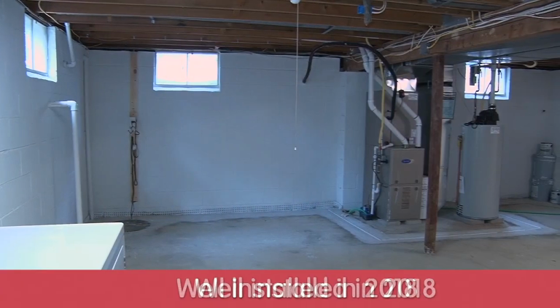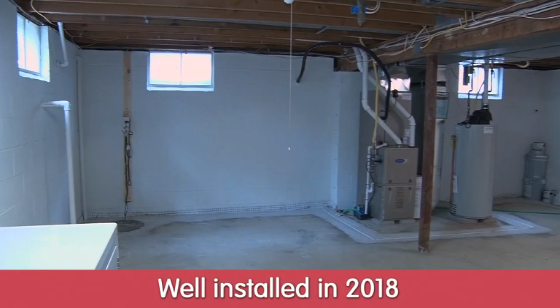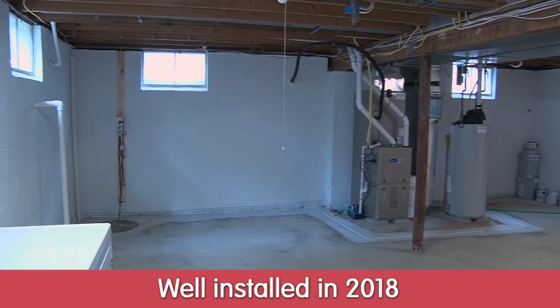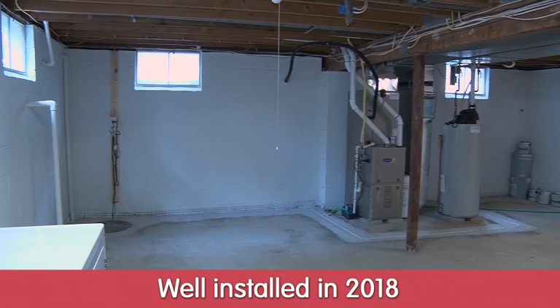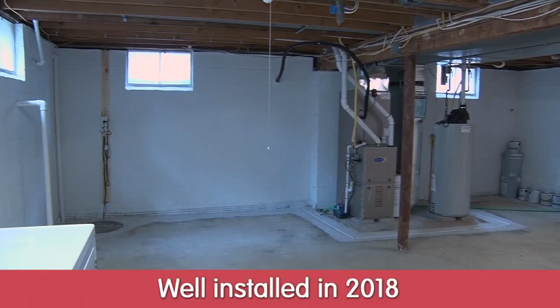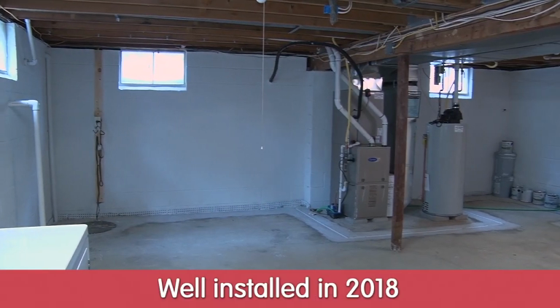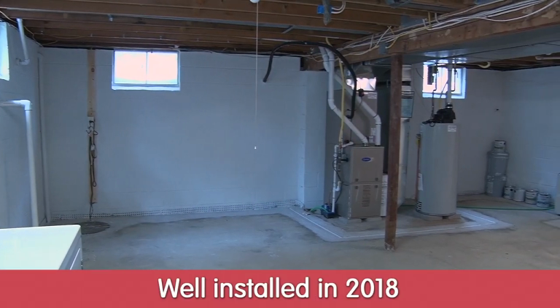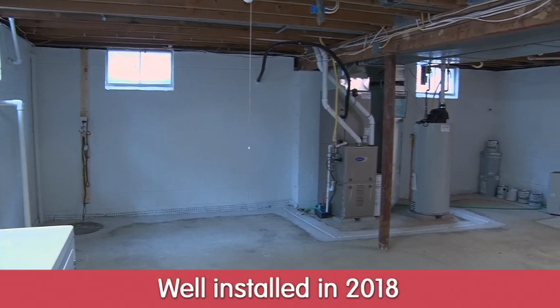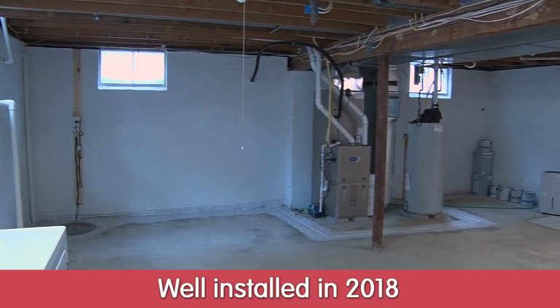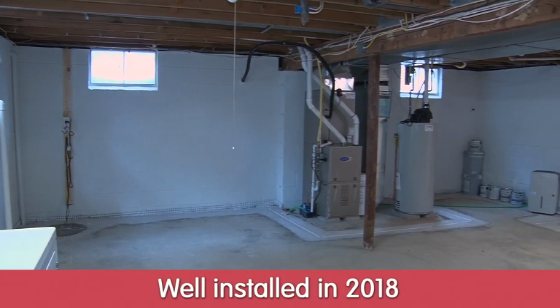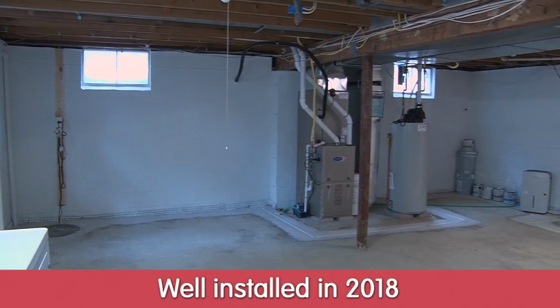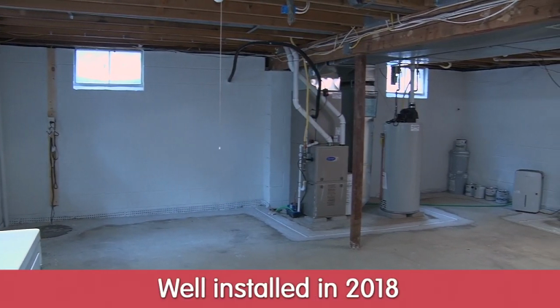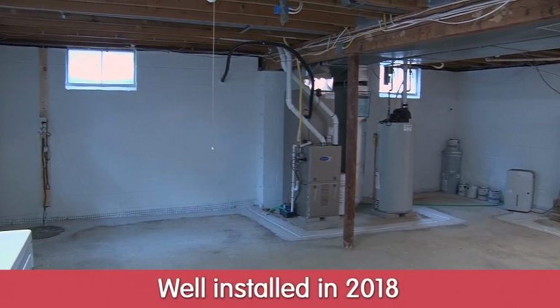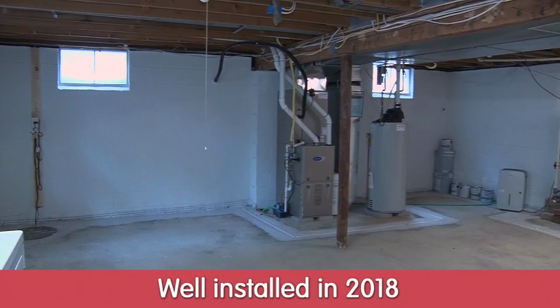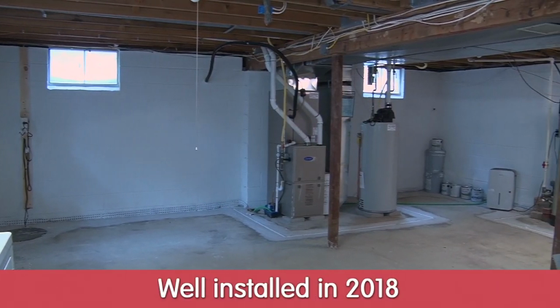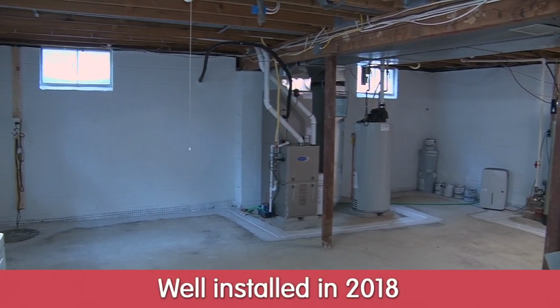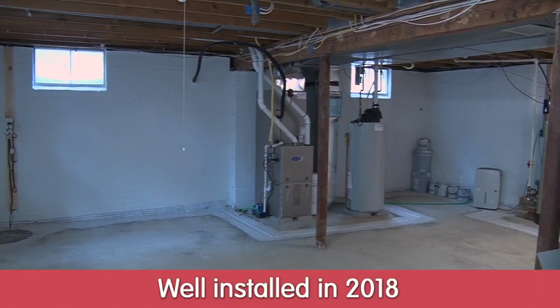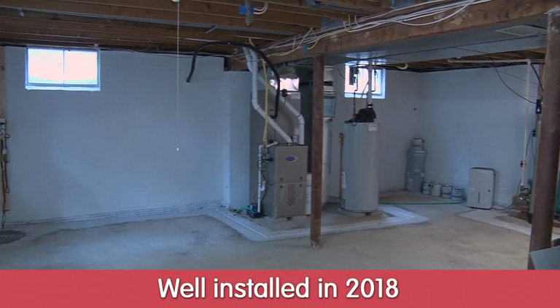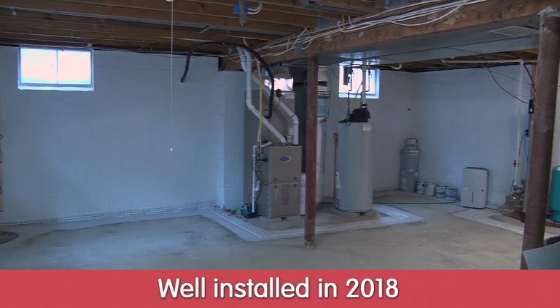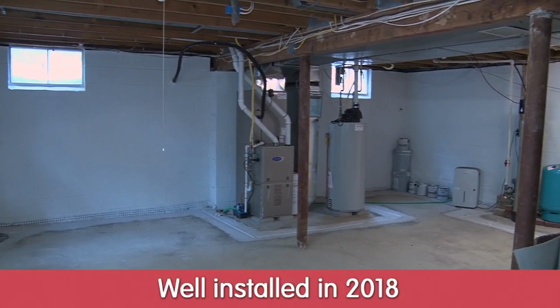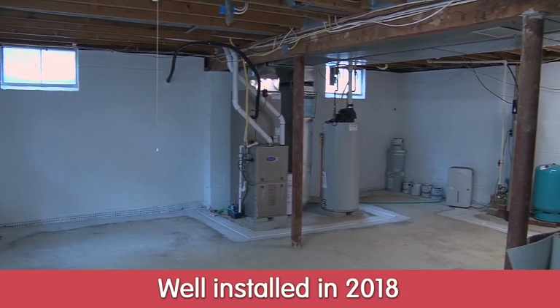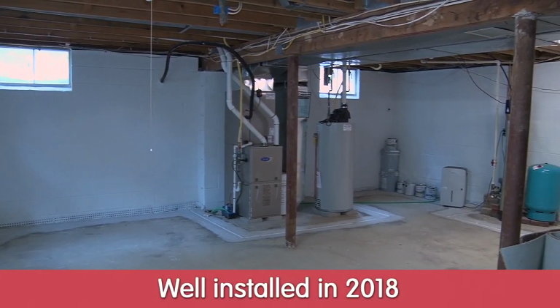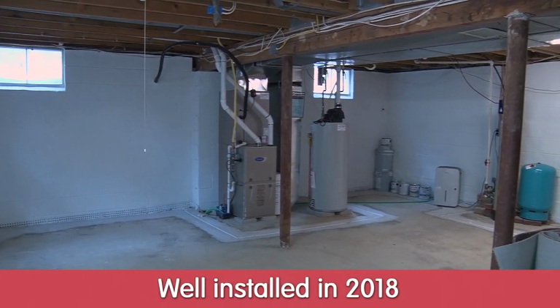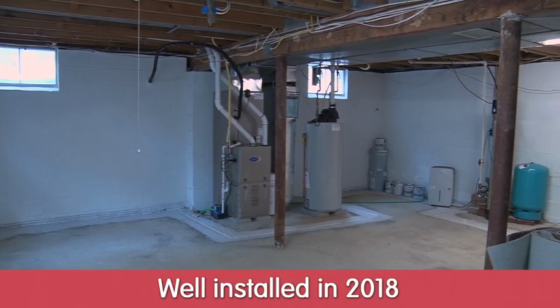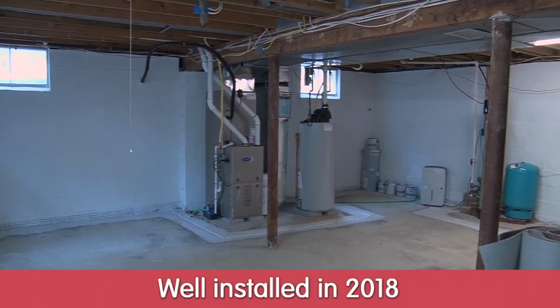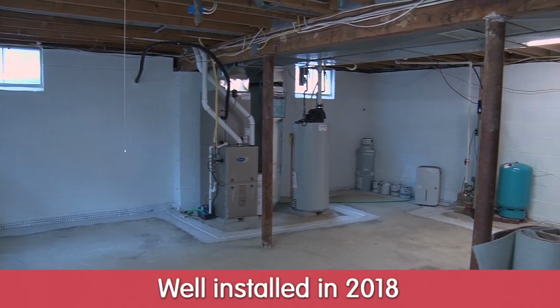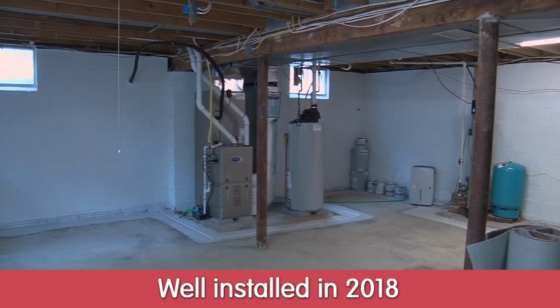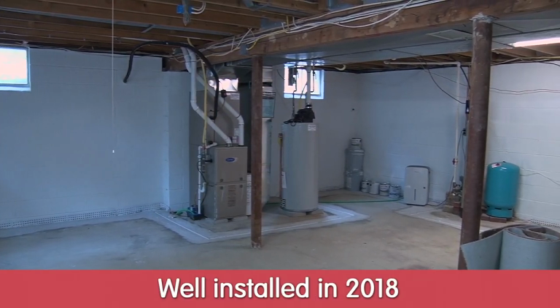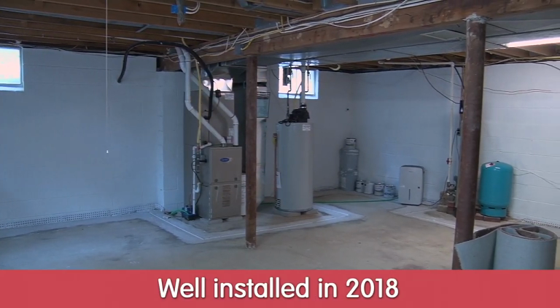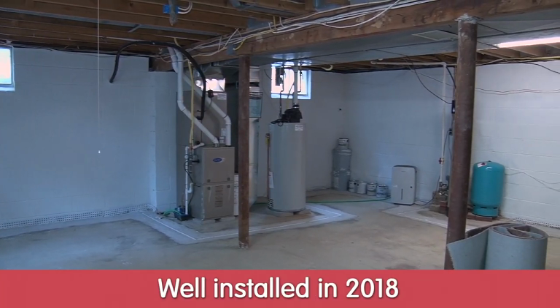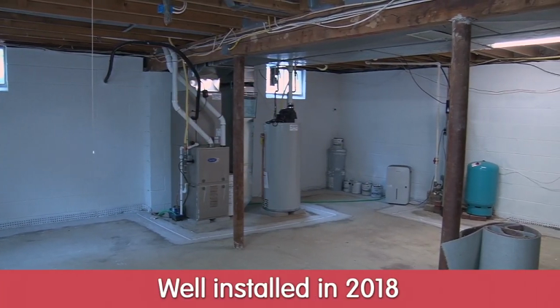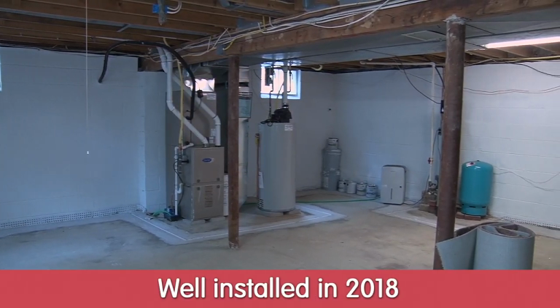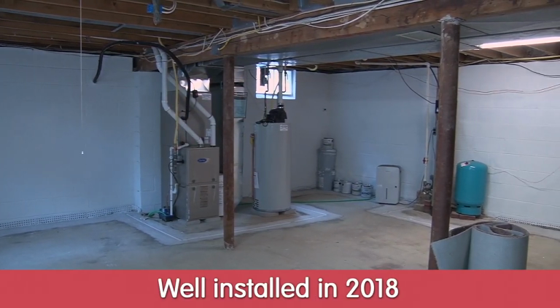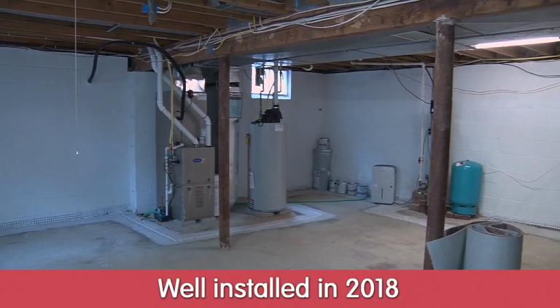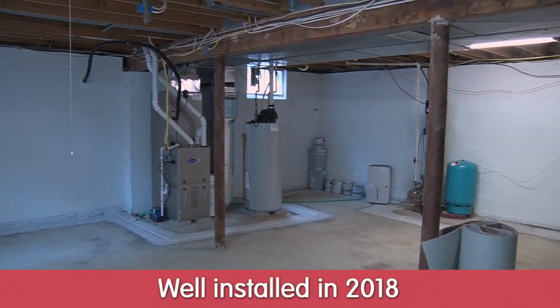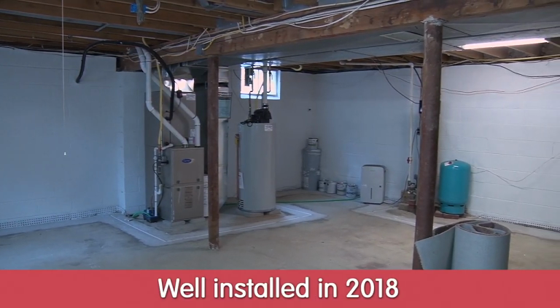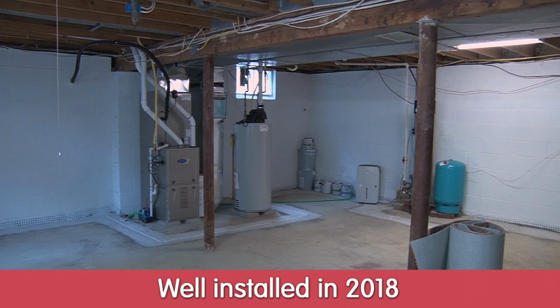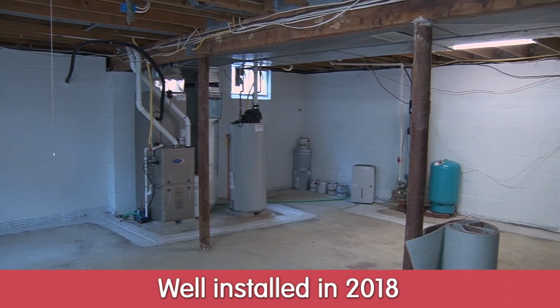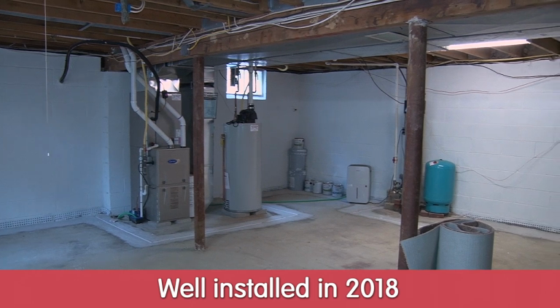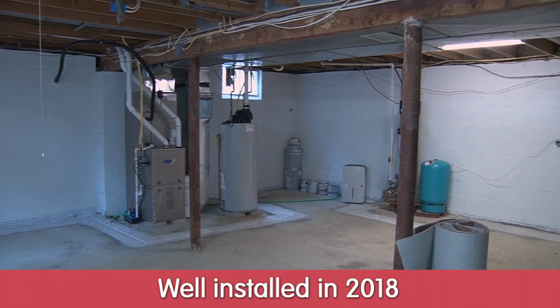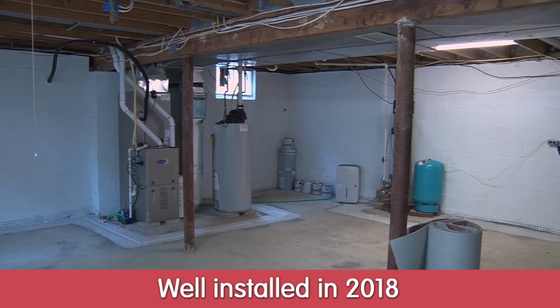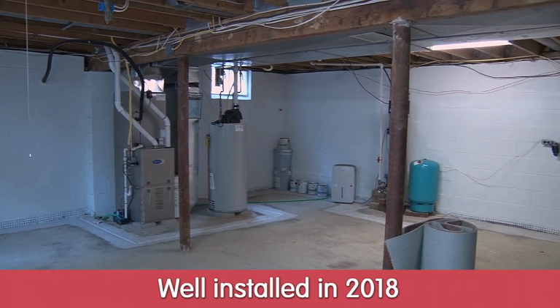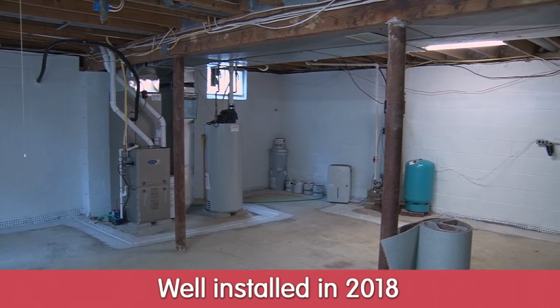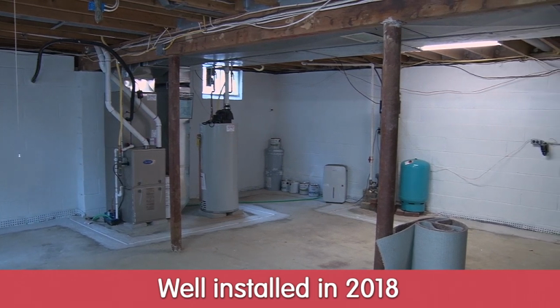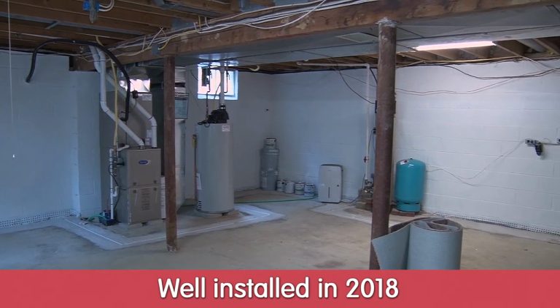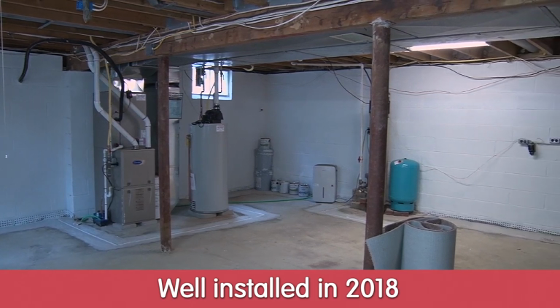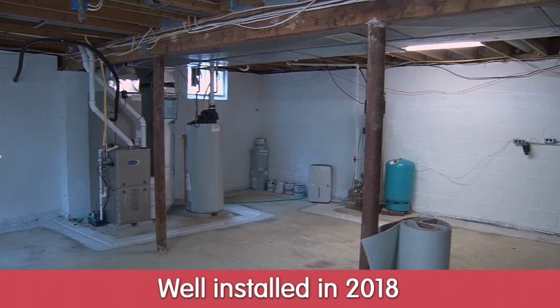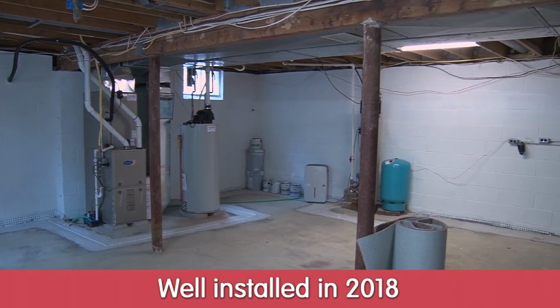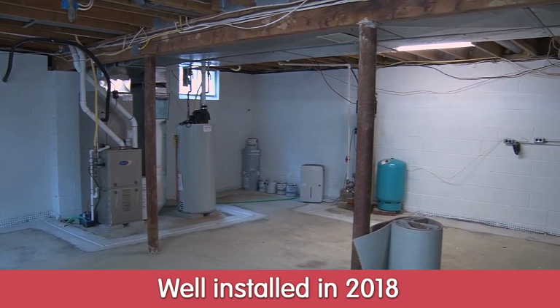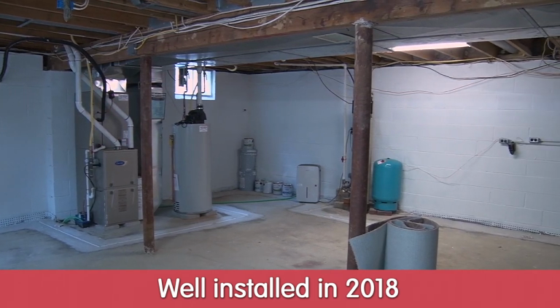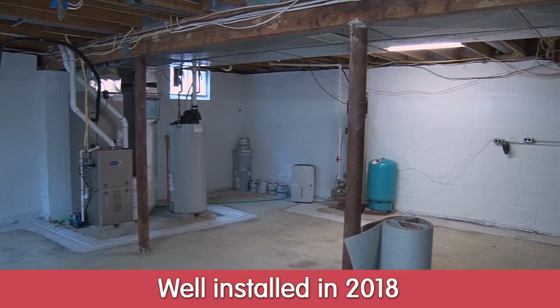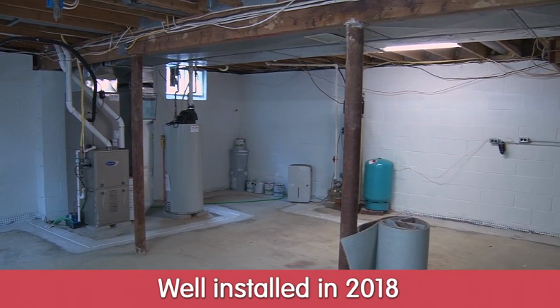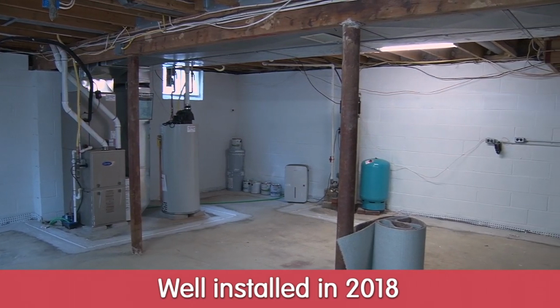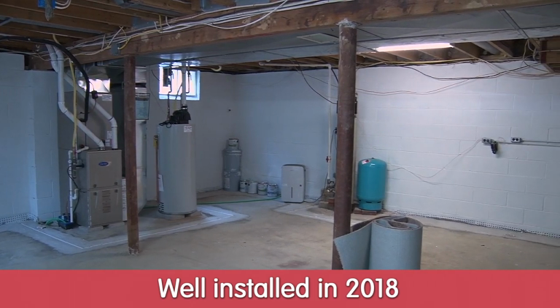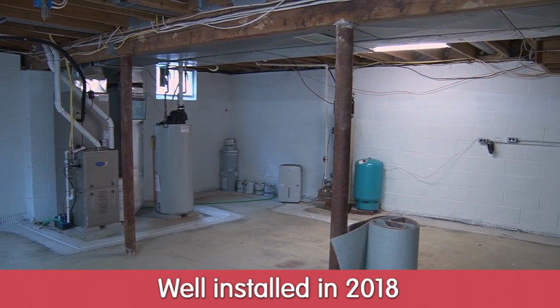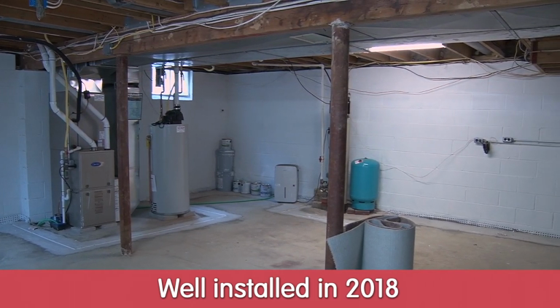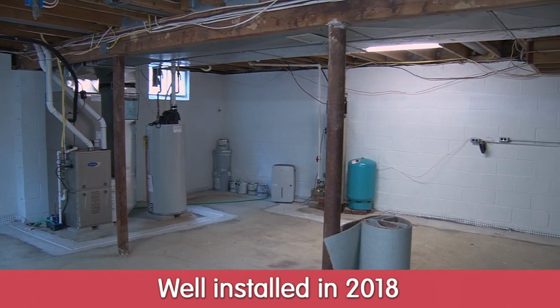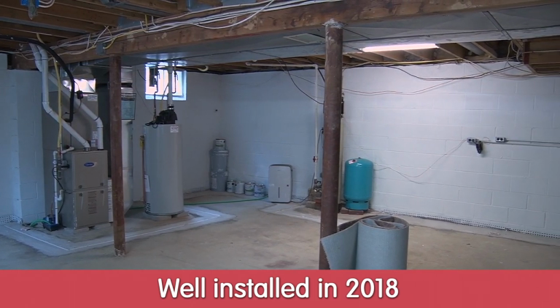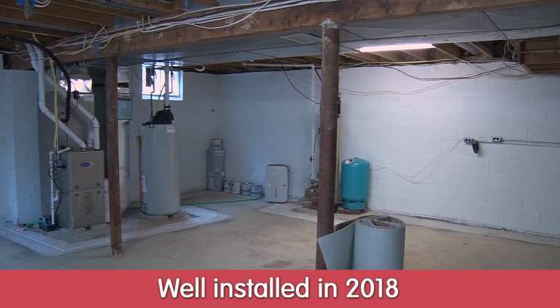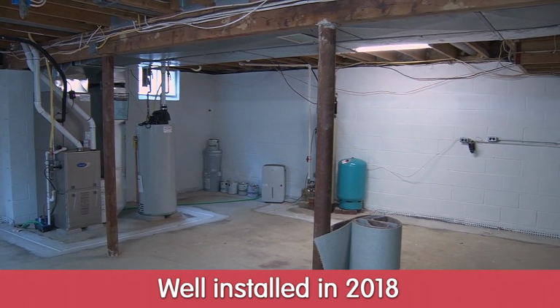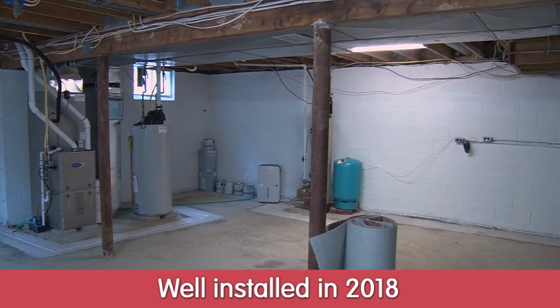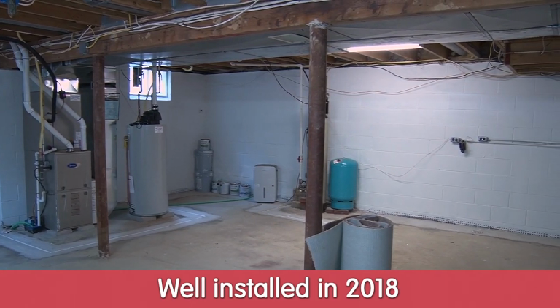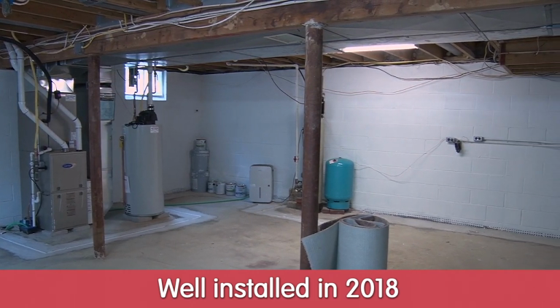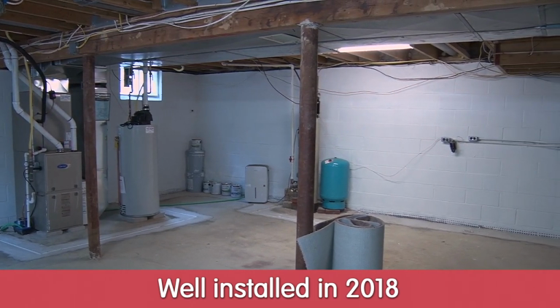The well to this home was put in in 2018, and again, the water system is not leased.